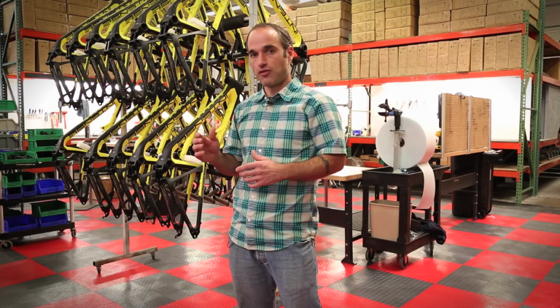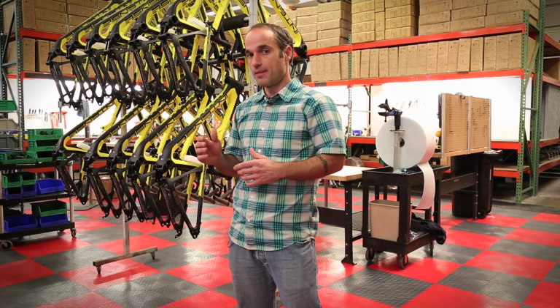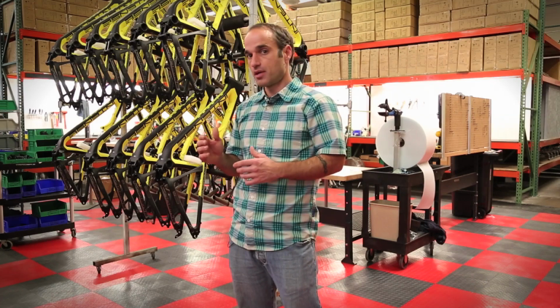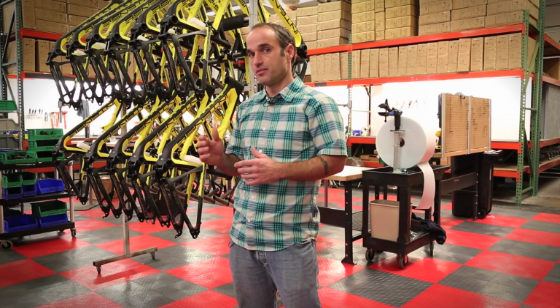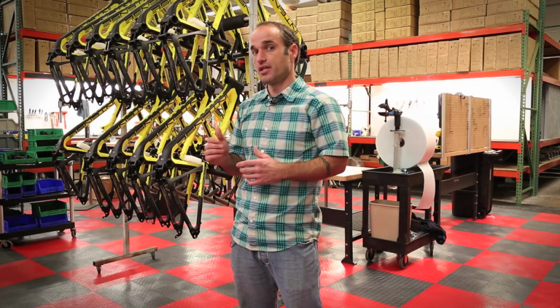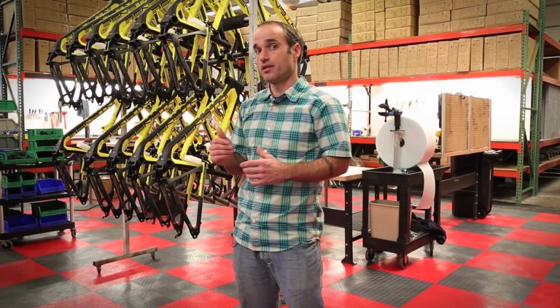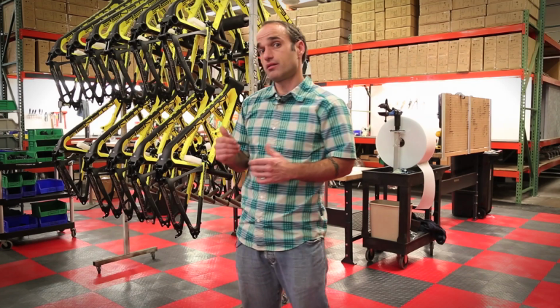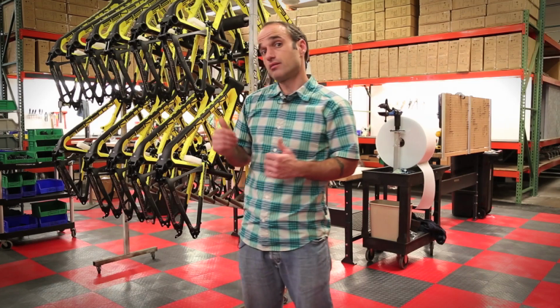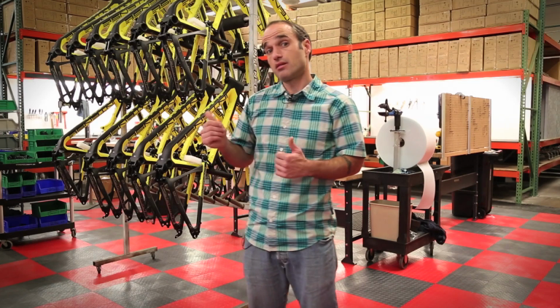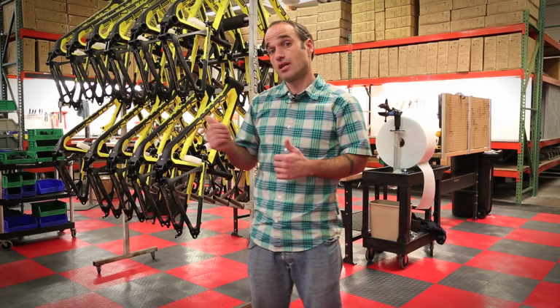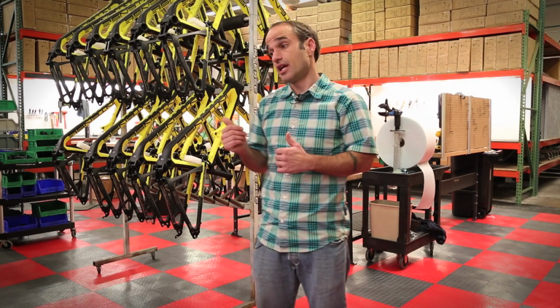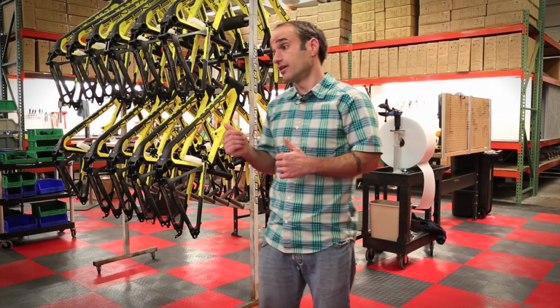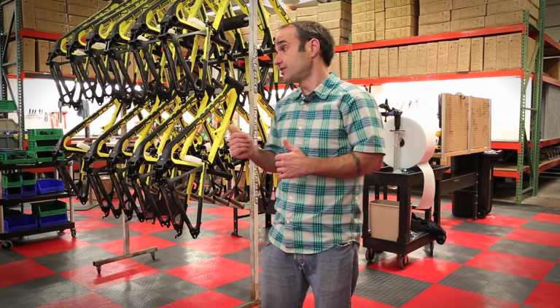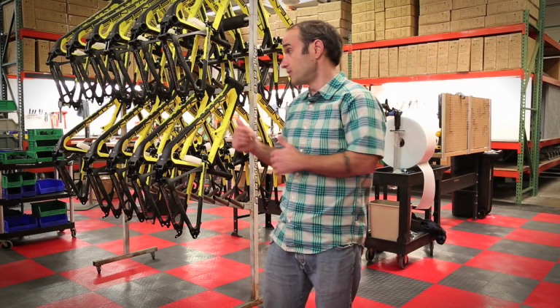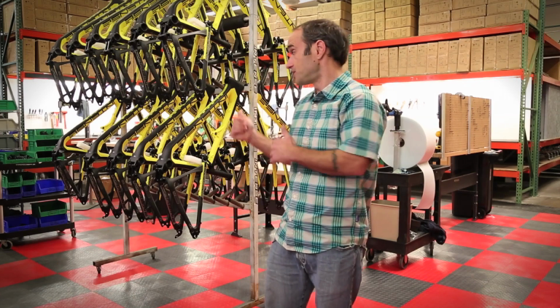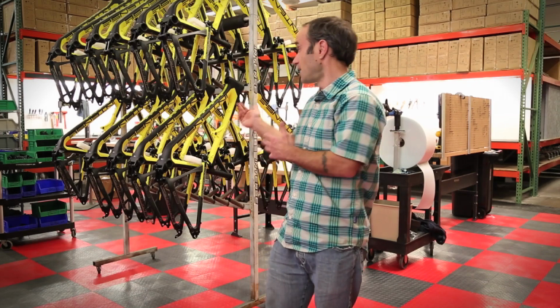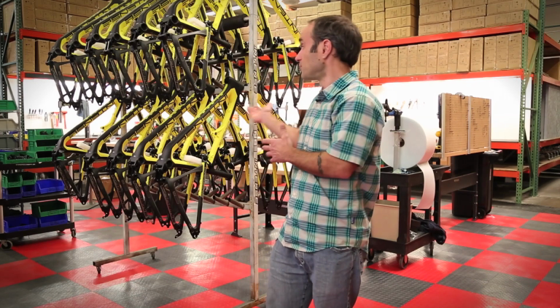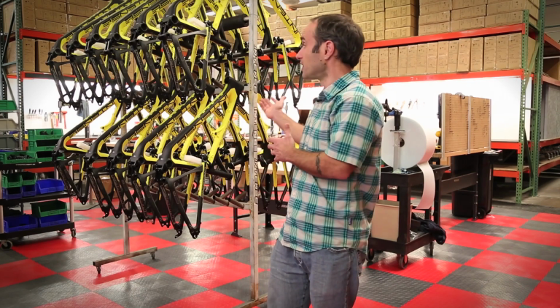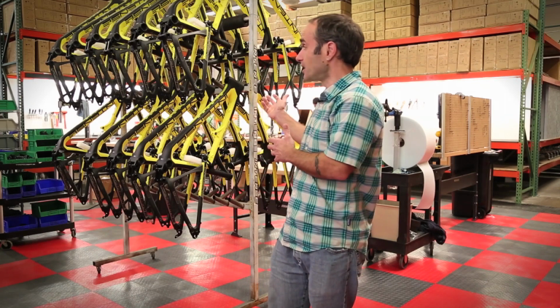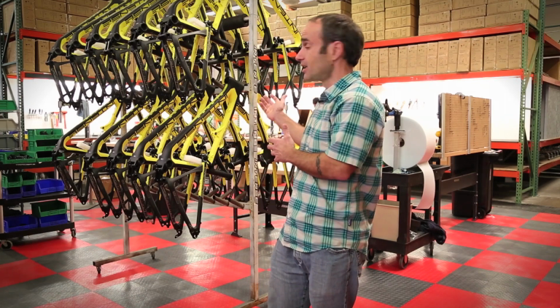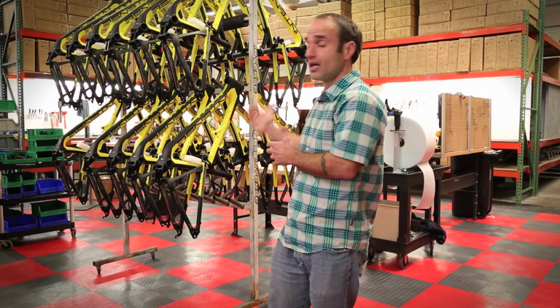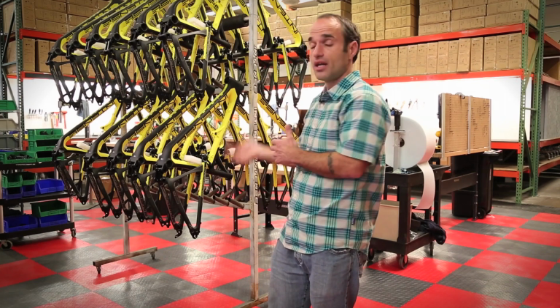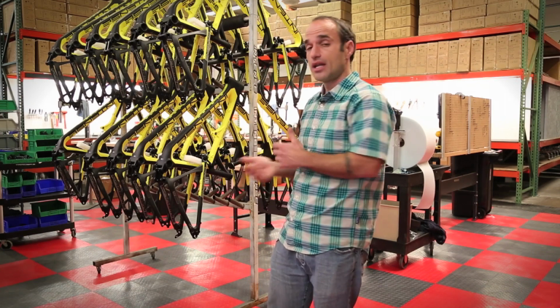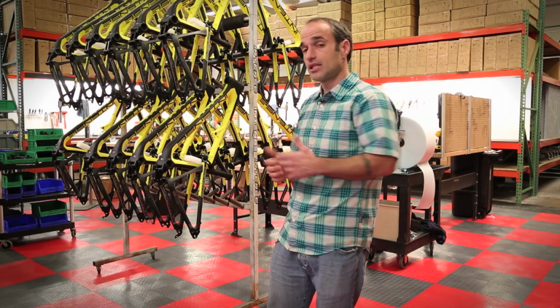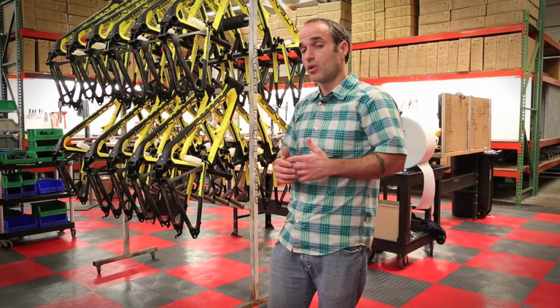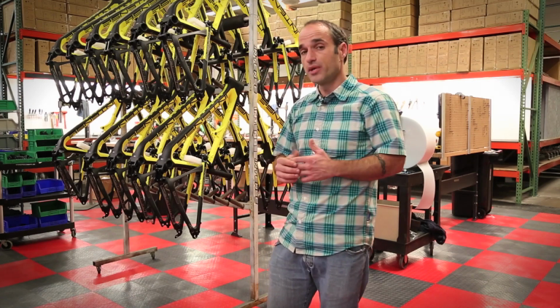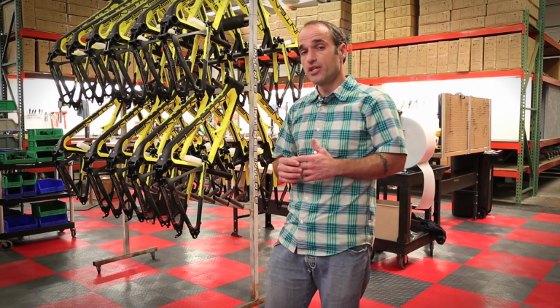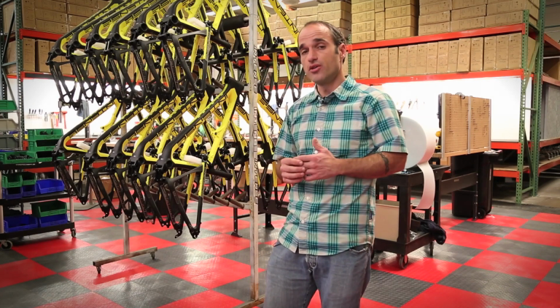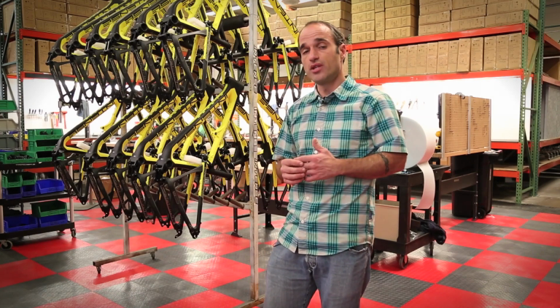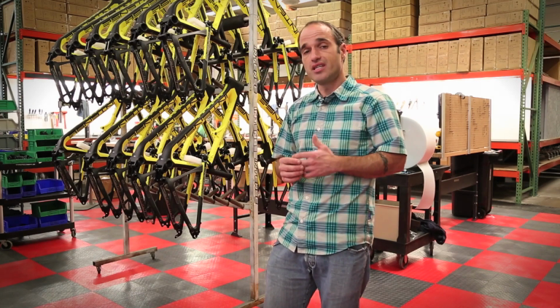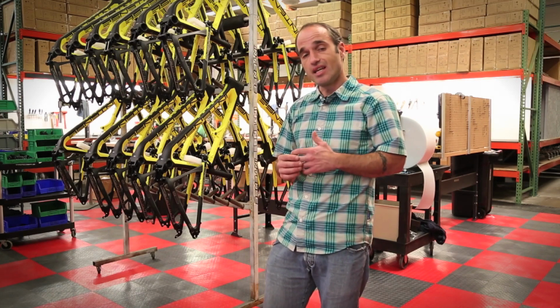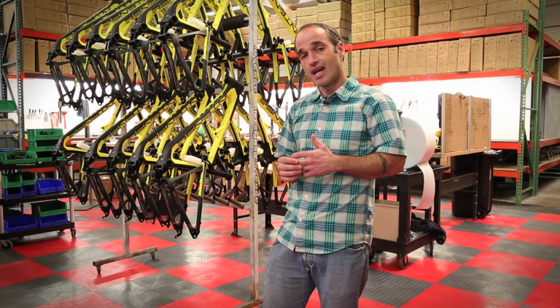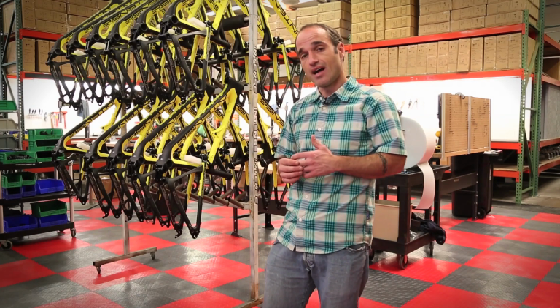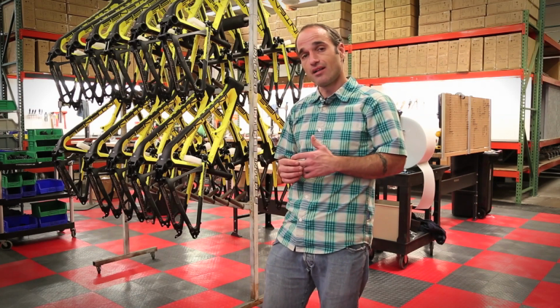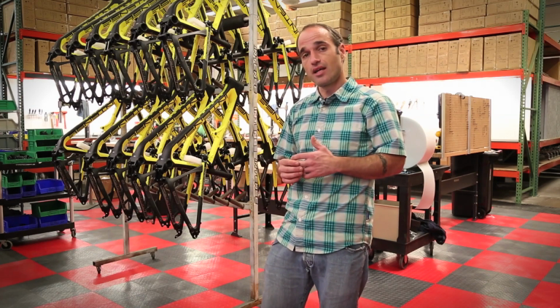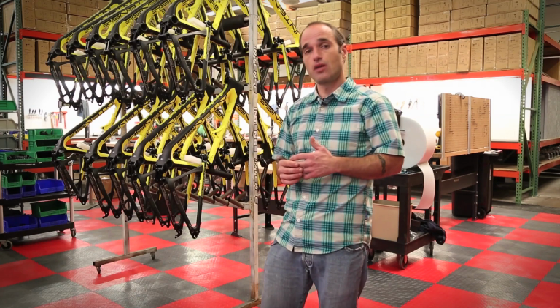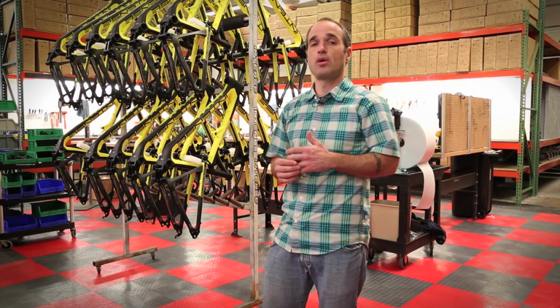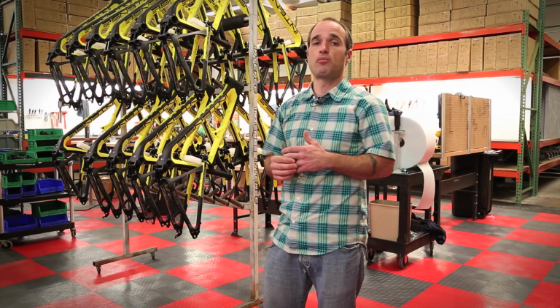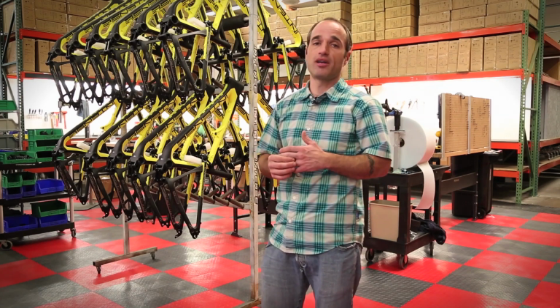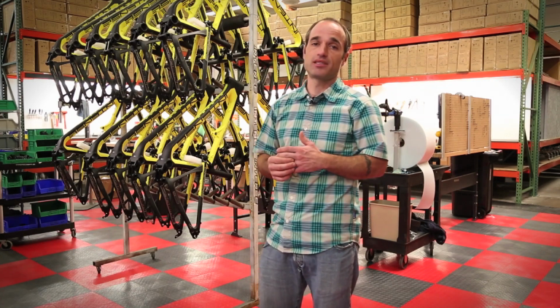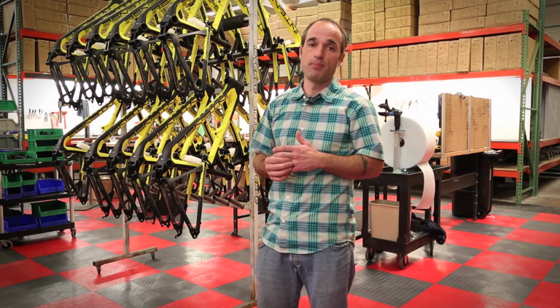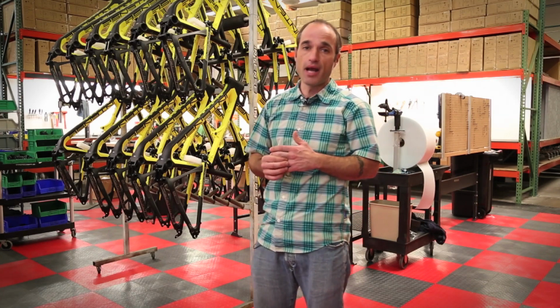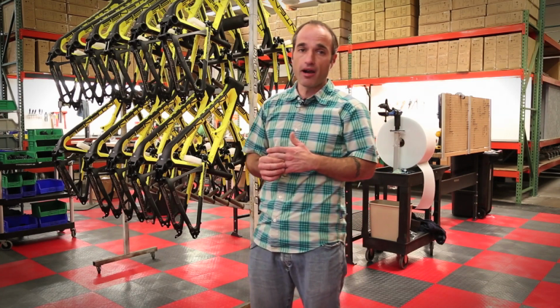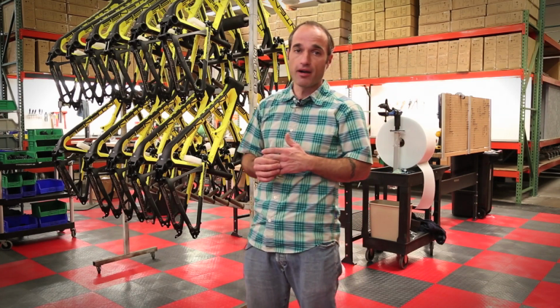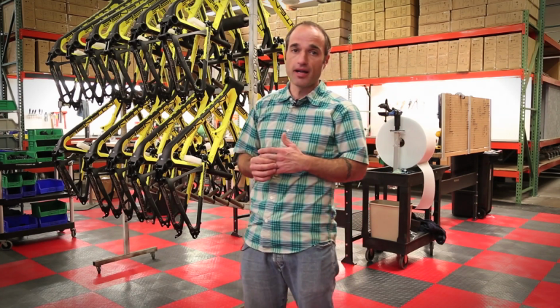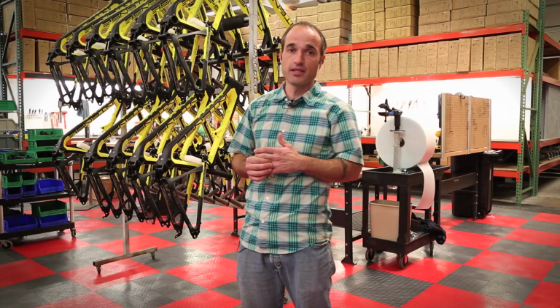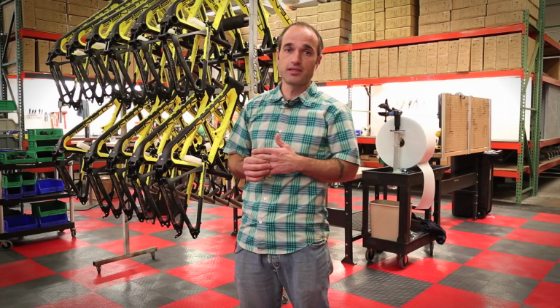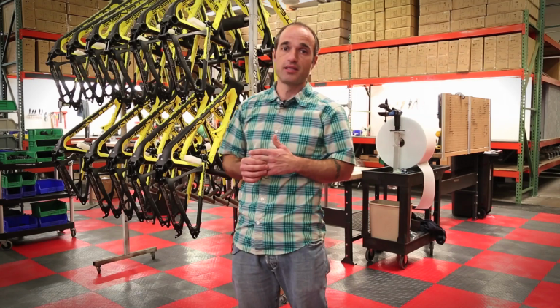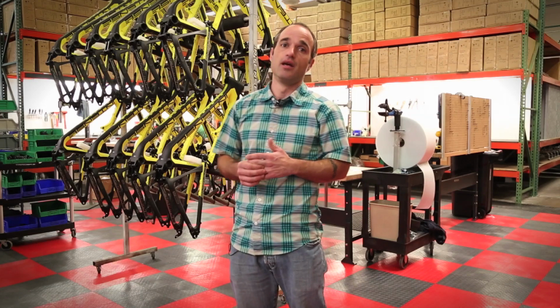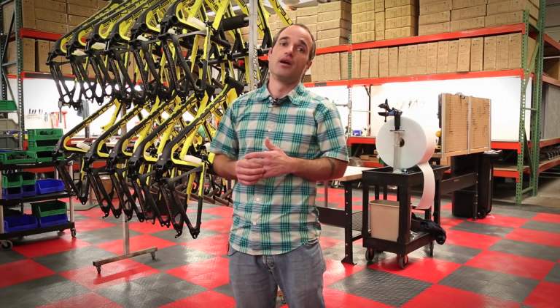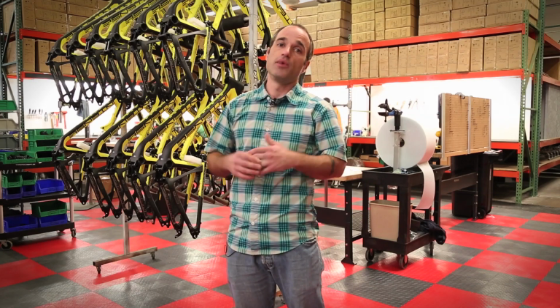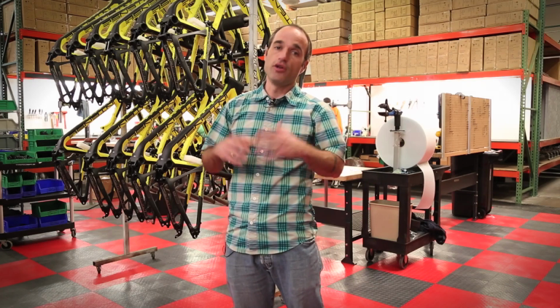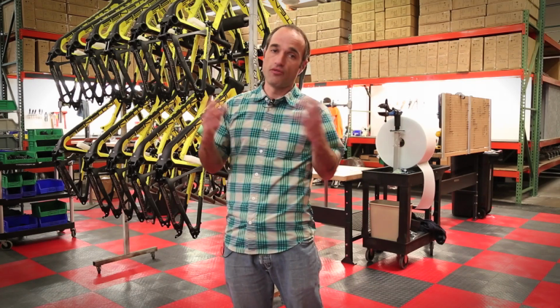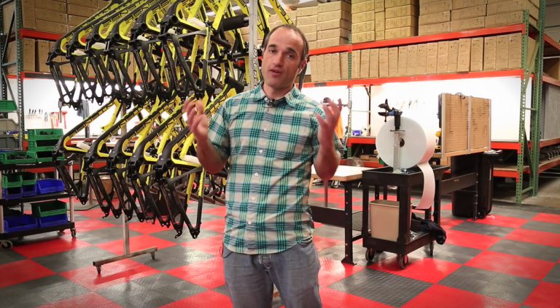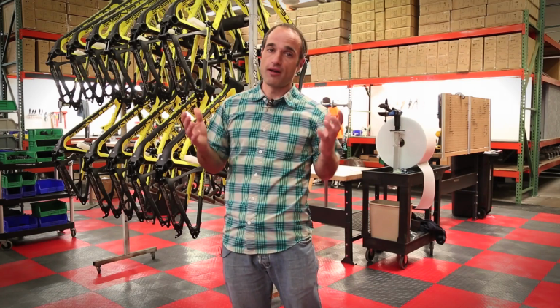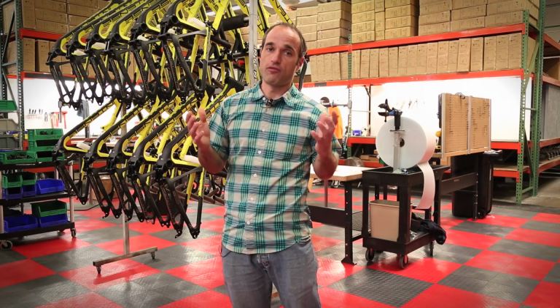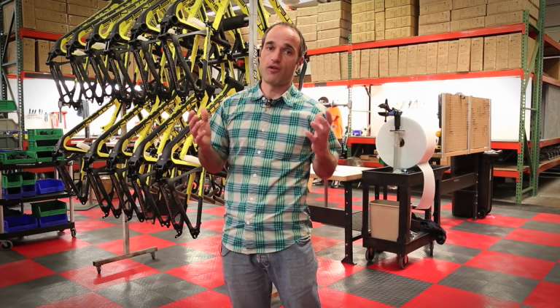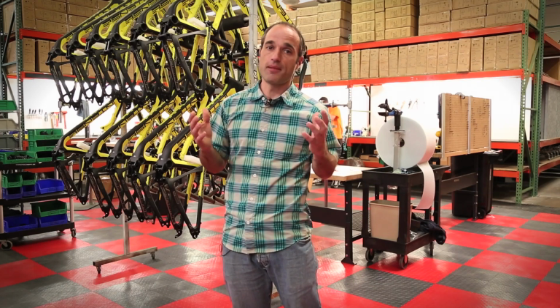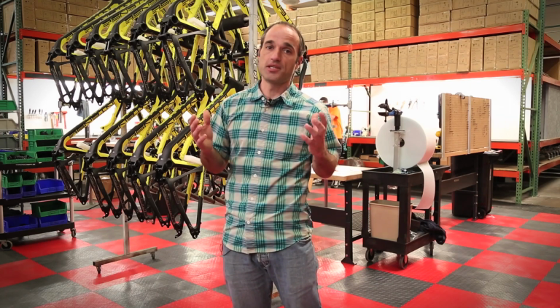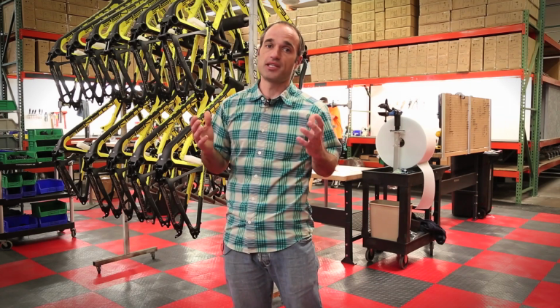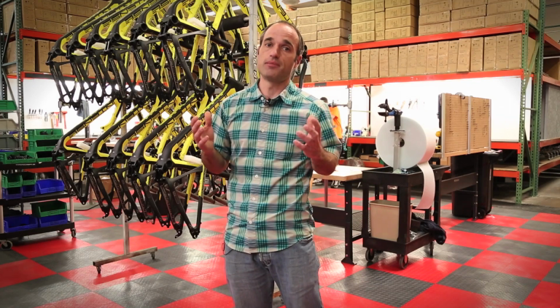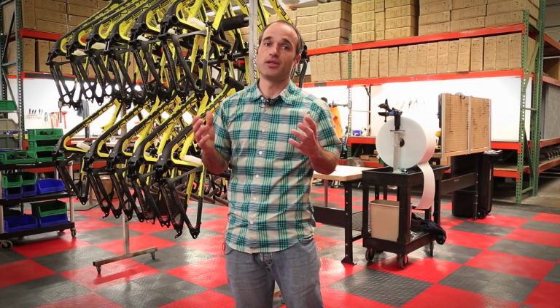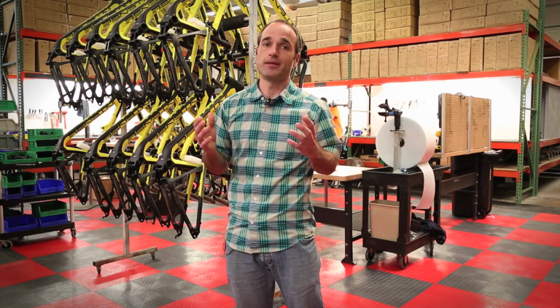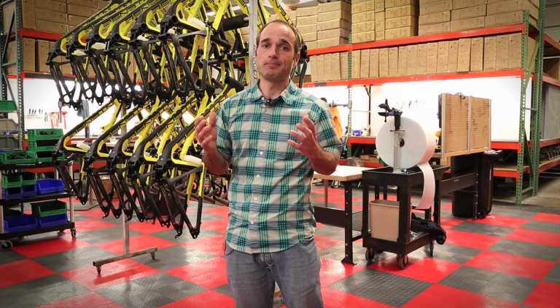From that point, the frame comes in here to assembly. That's where we do the decaling, press the bearings, and do the final frame assembly.